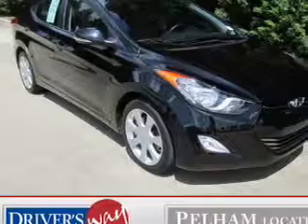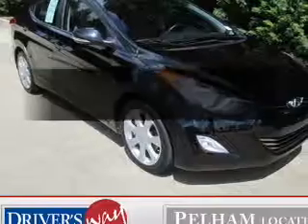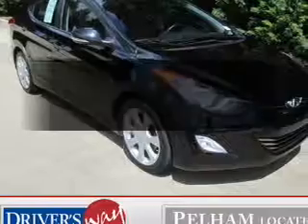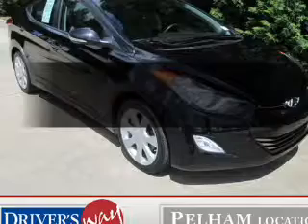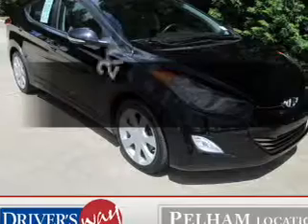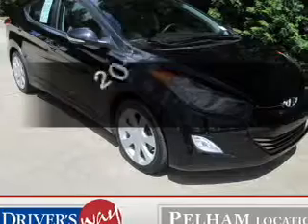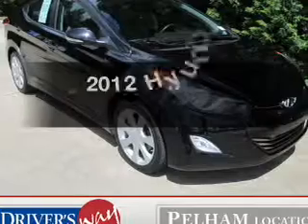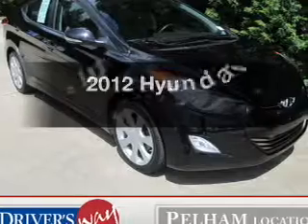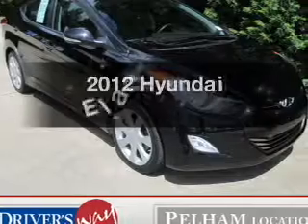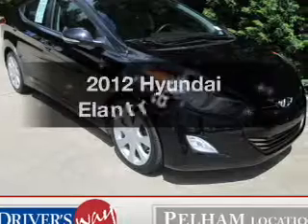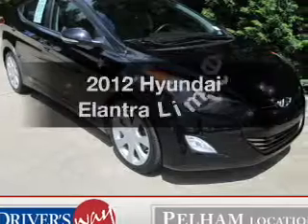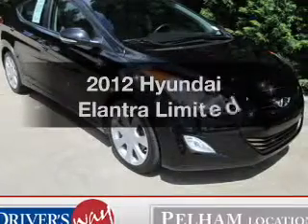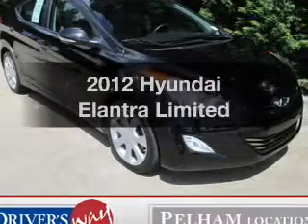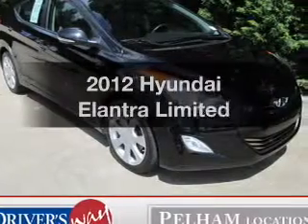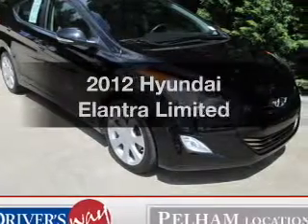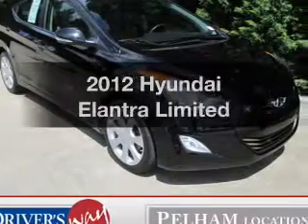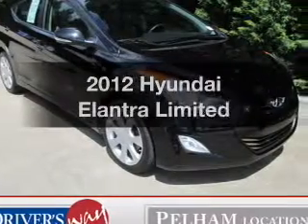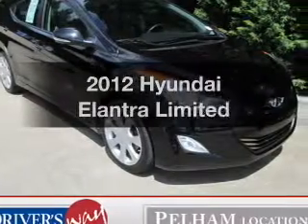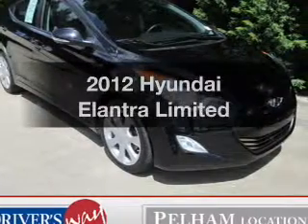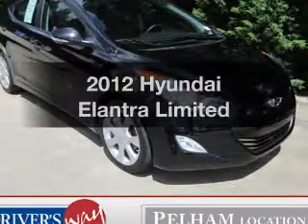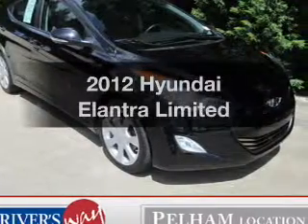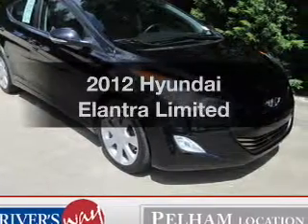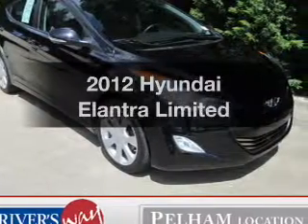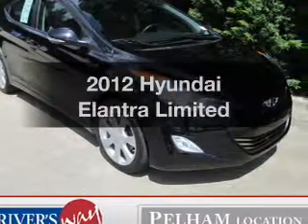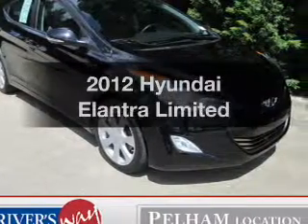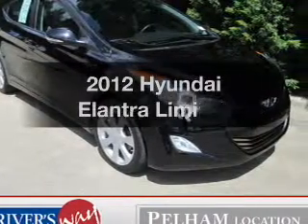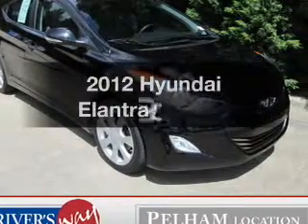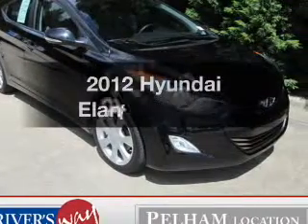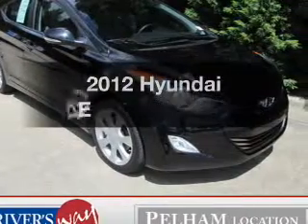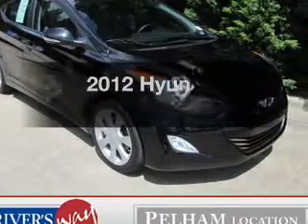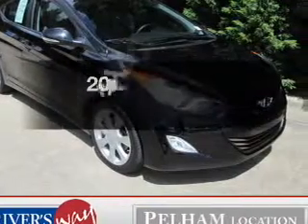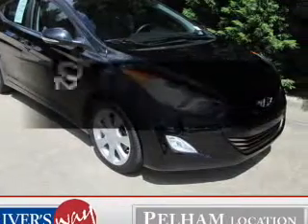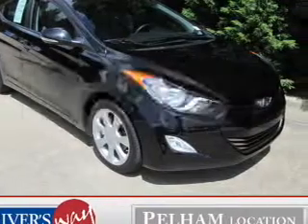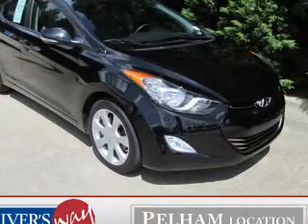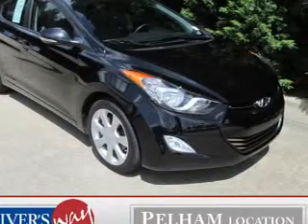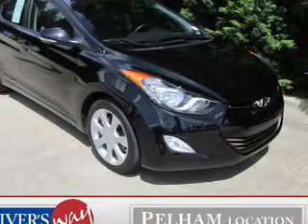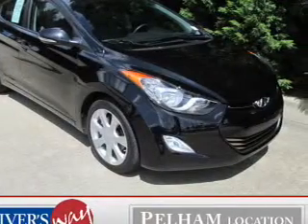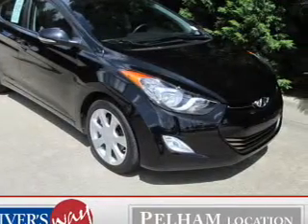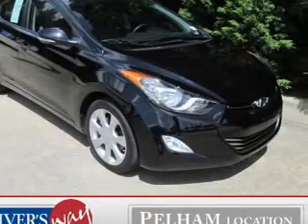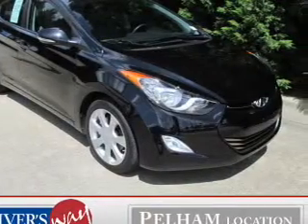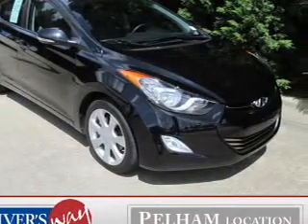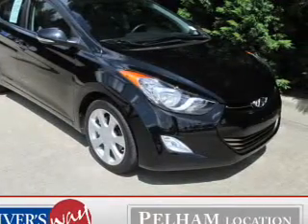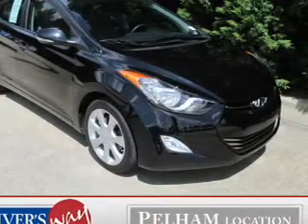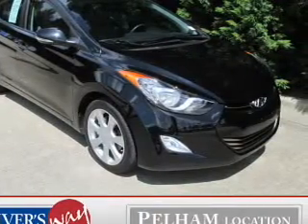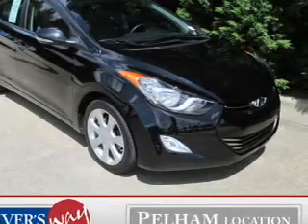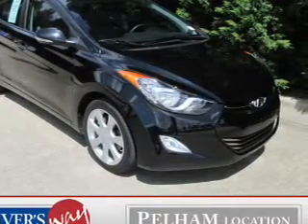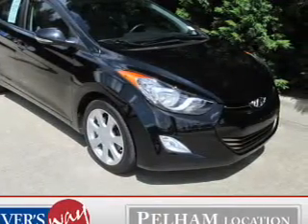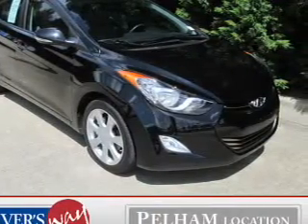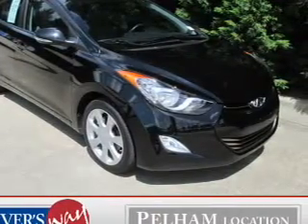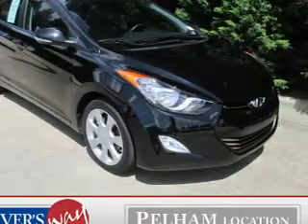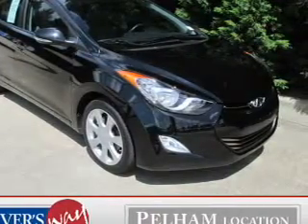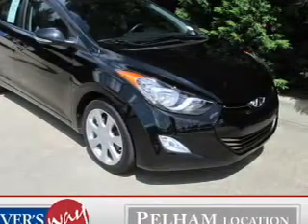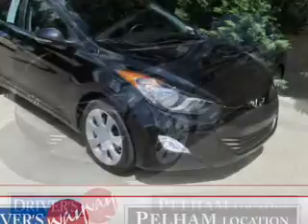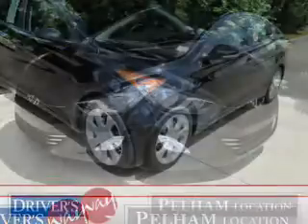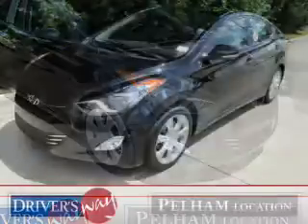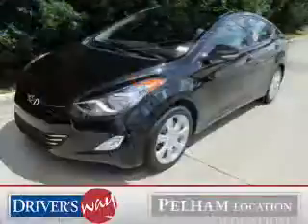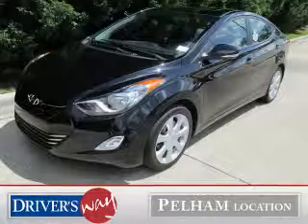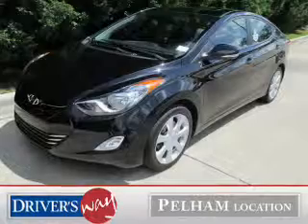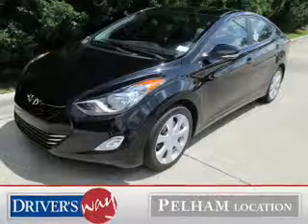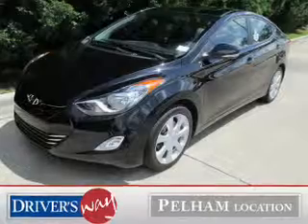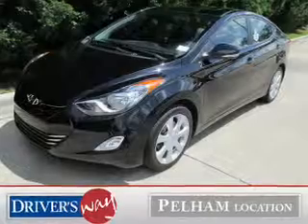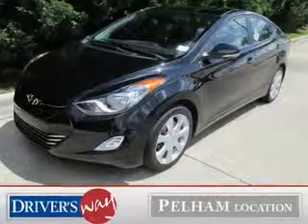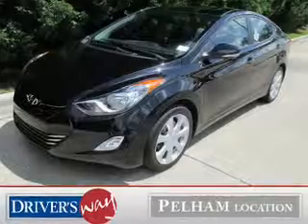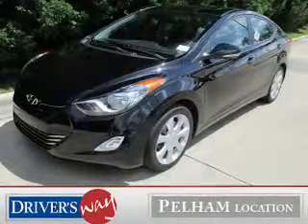Check out this 2012 Hyundai Elantra. Travel the roads in style and comfort in this great vehicle.